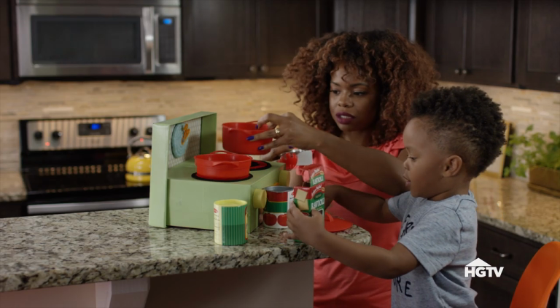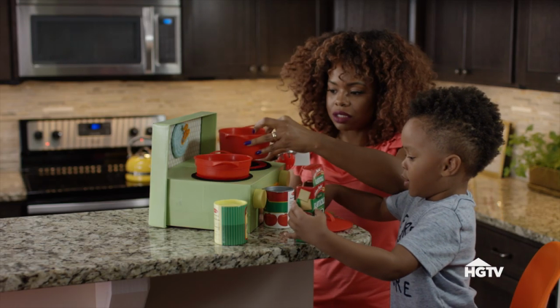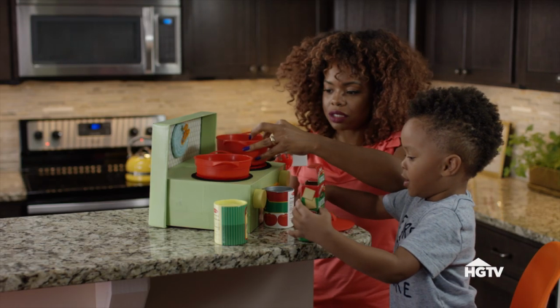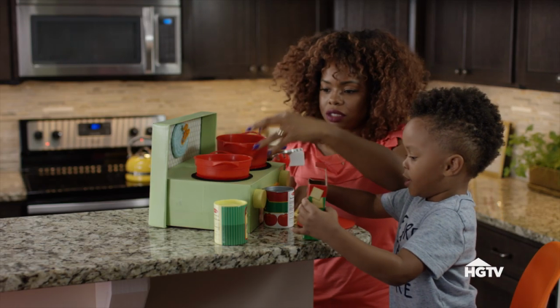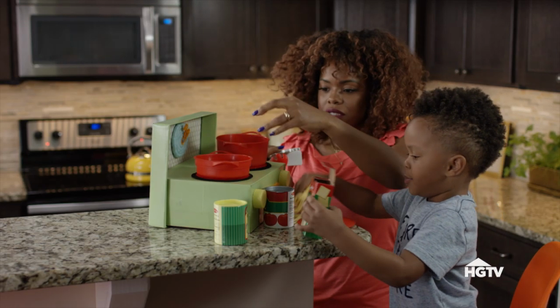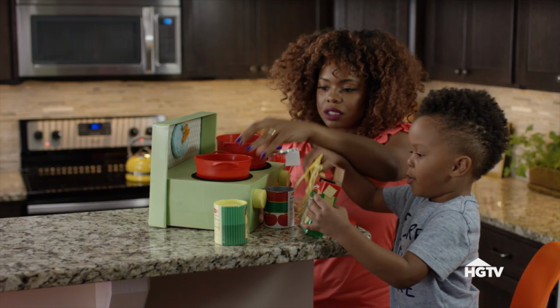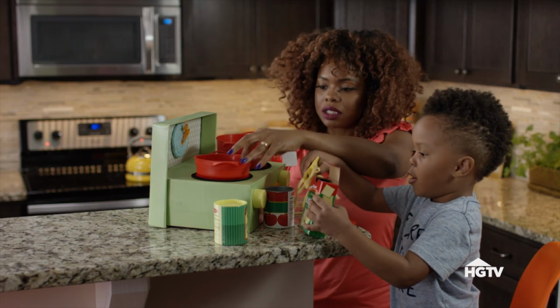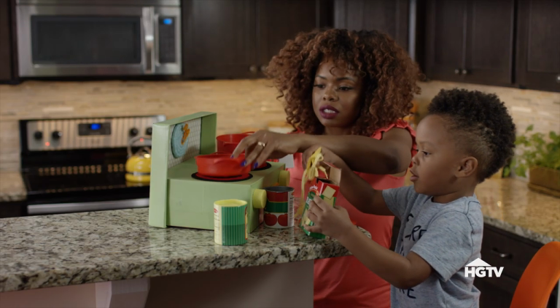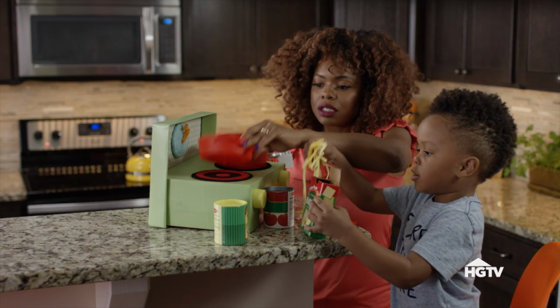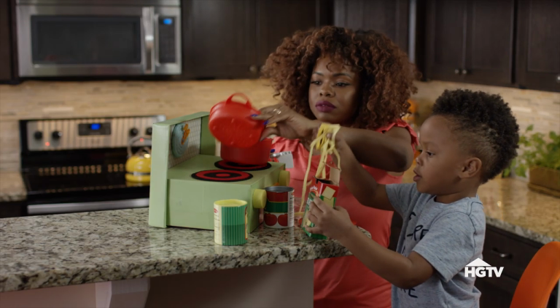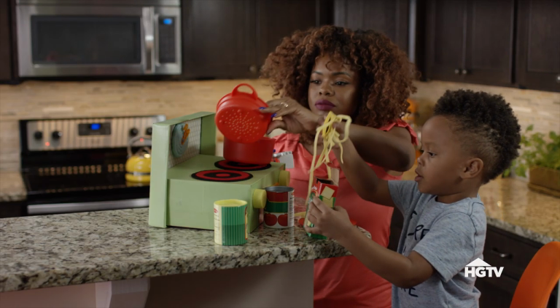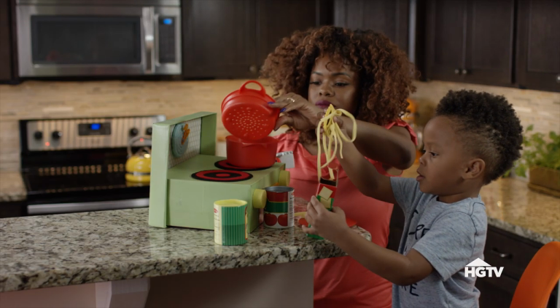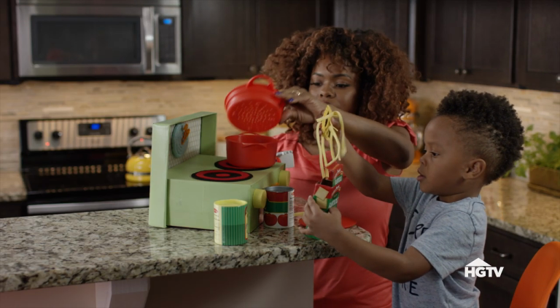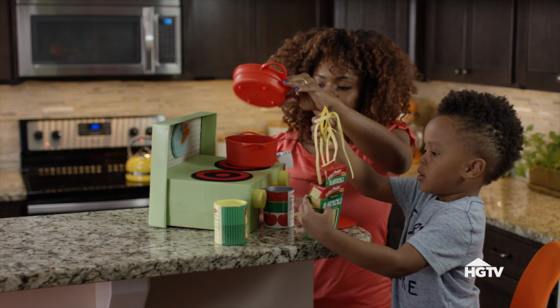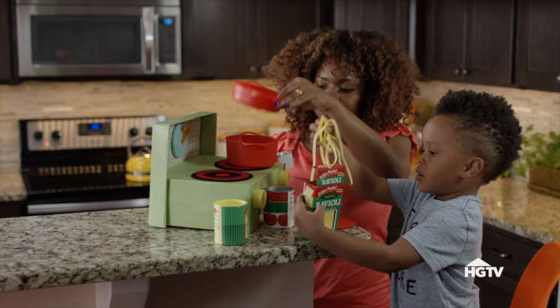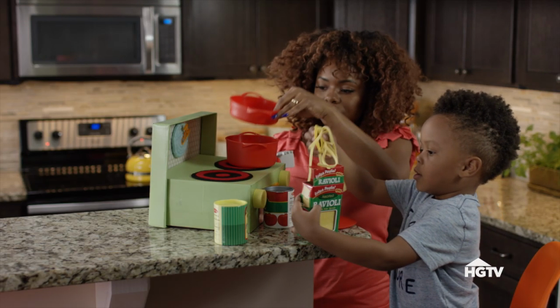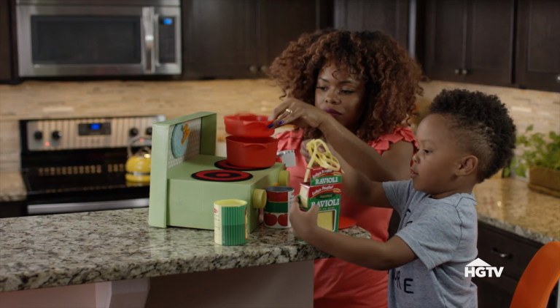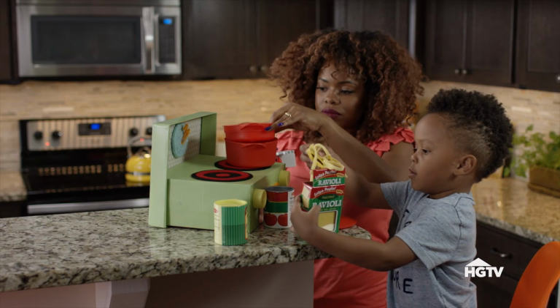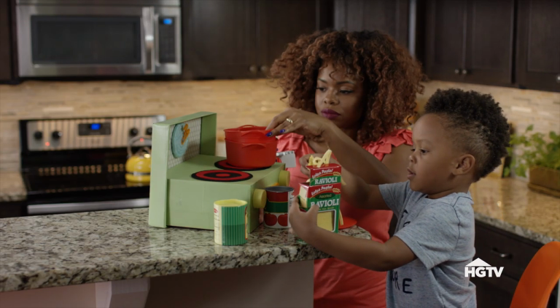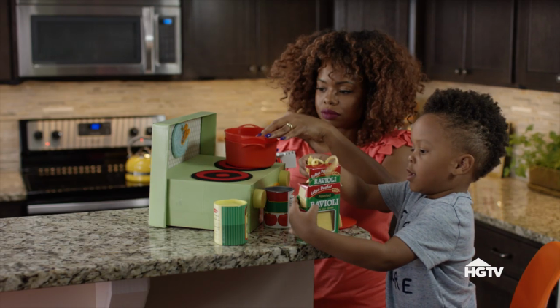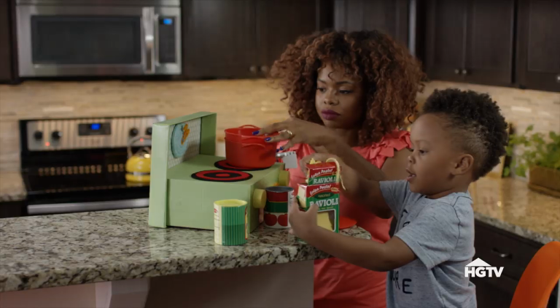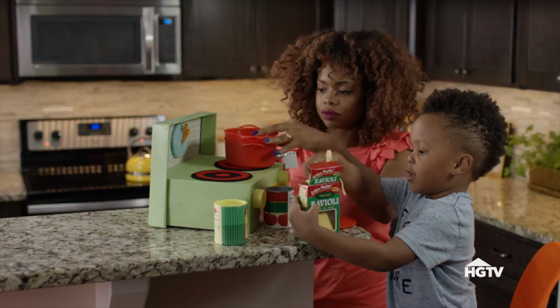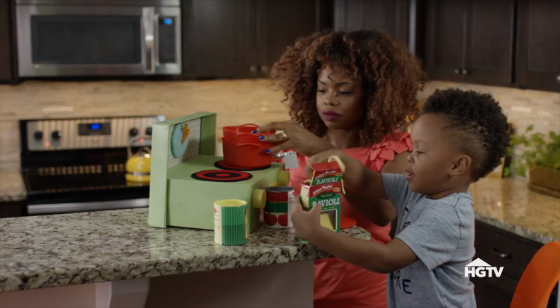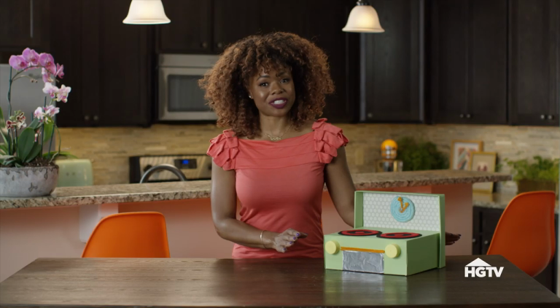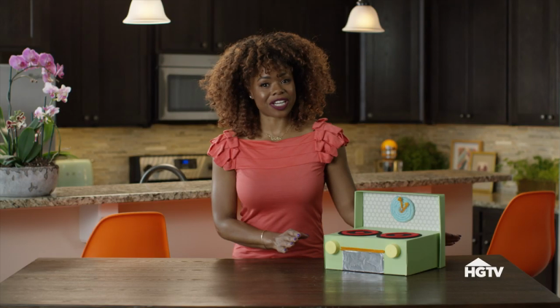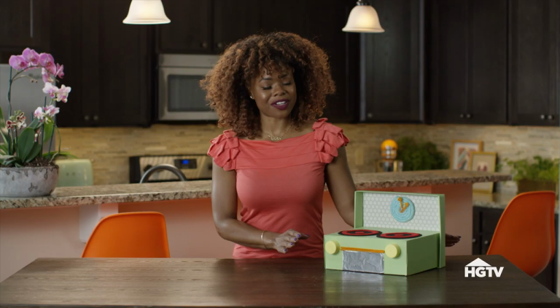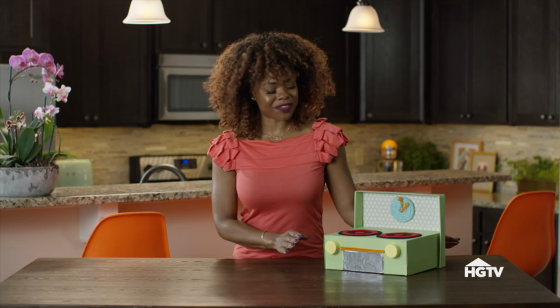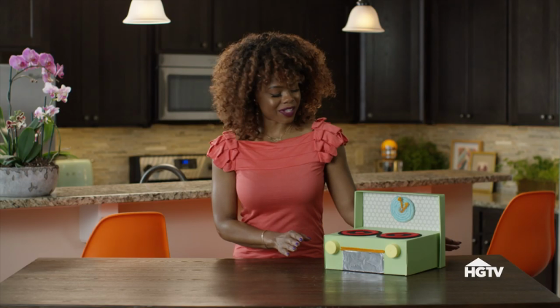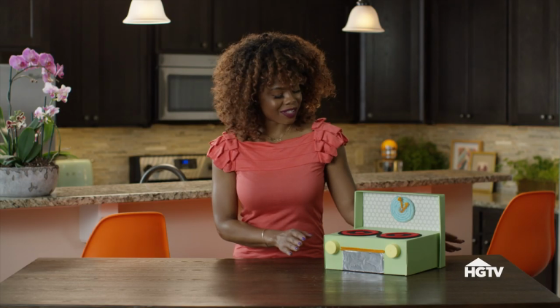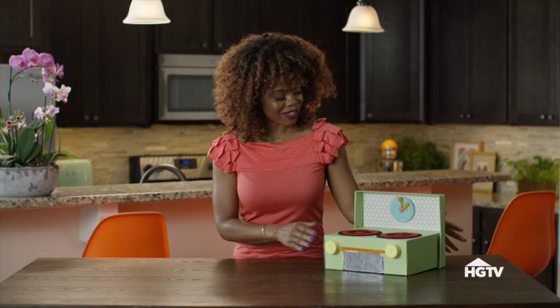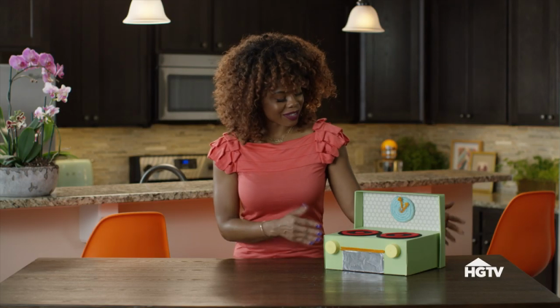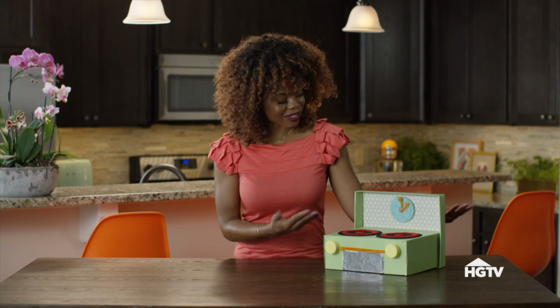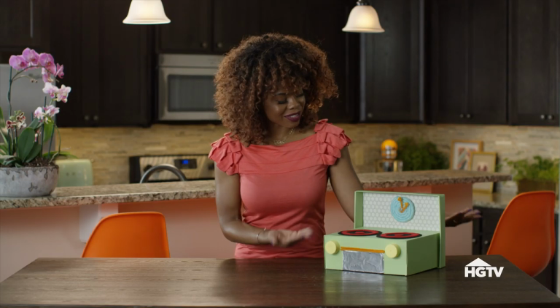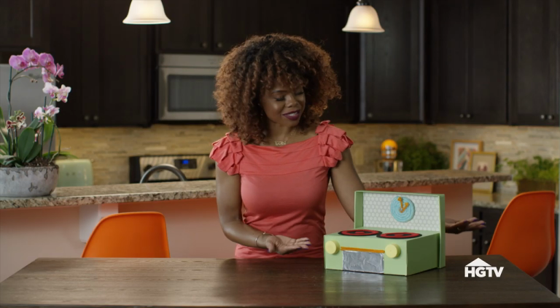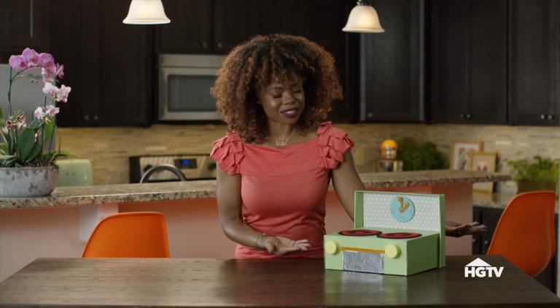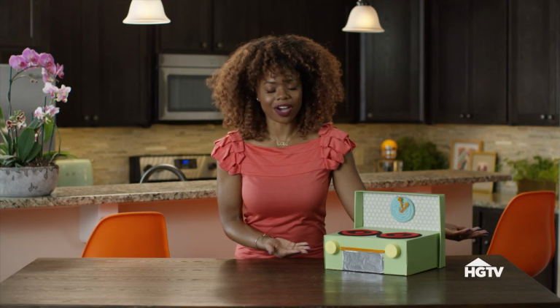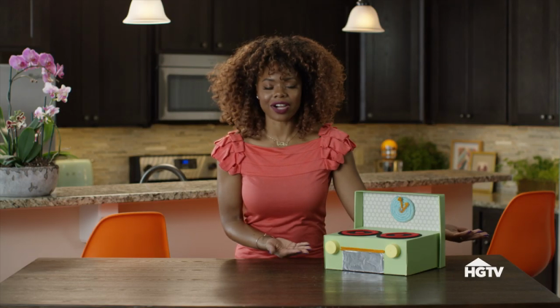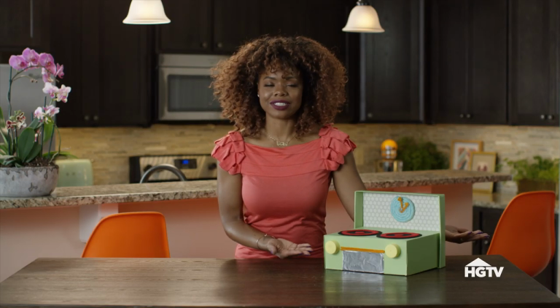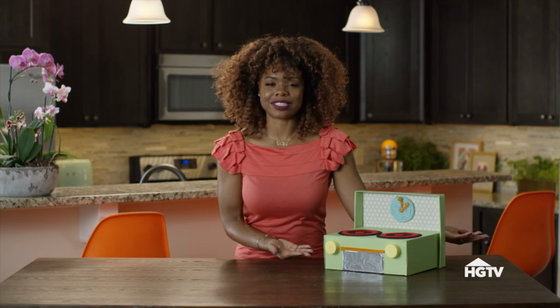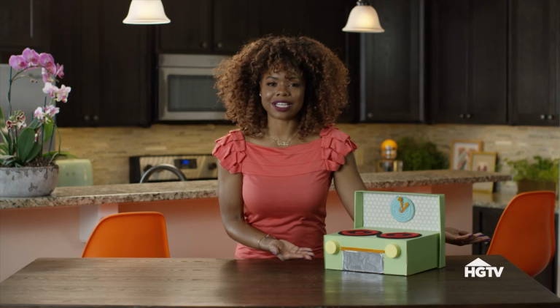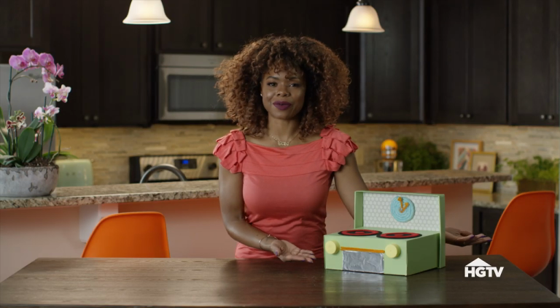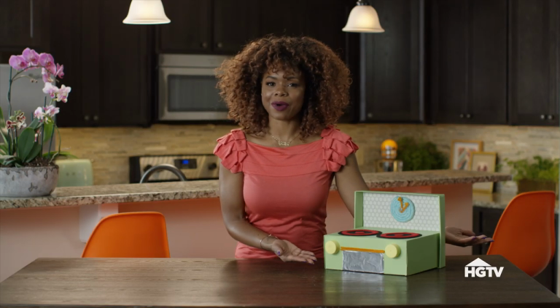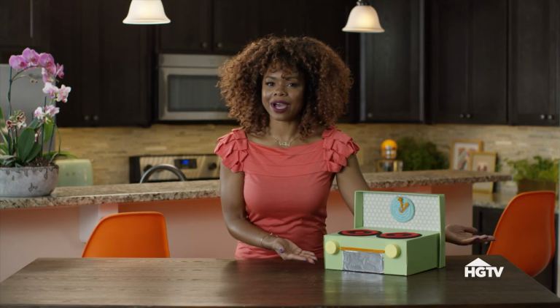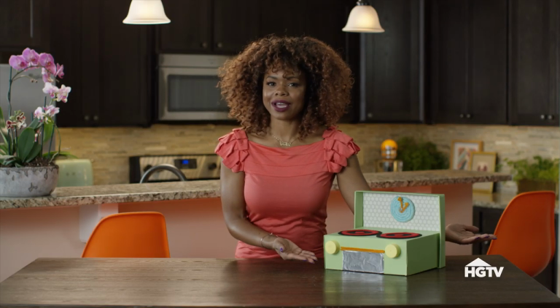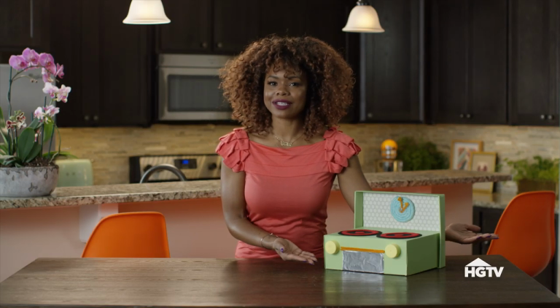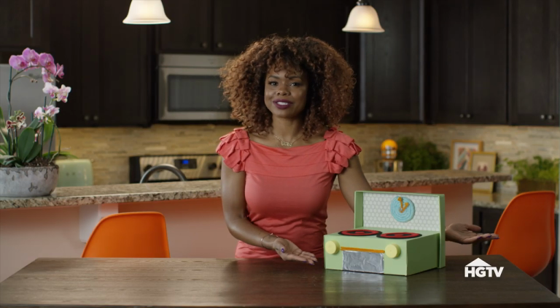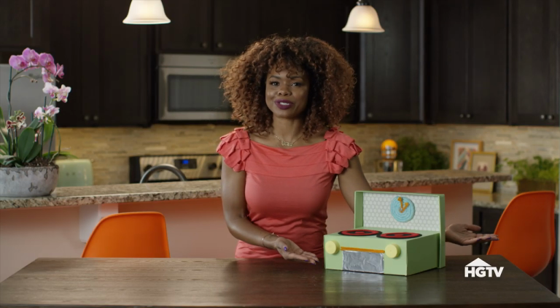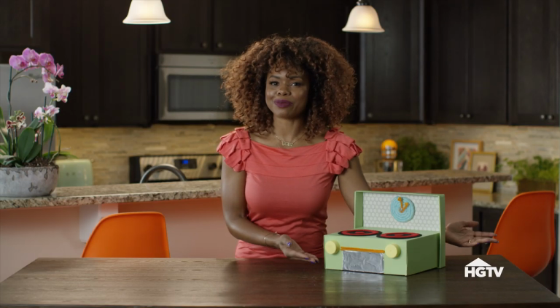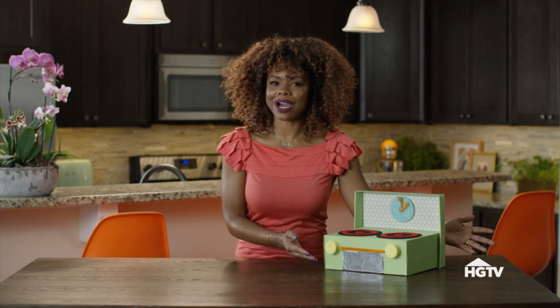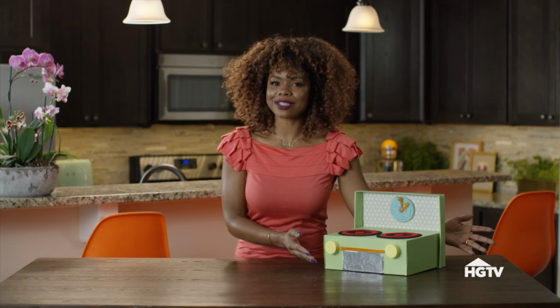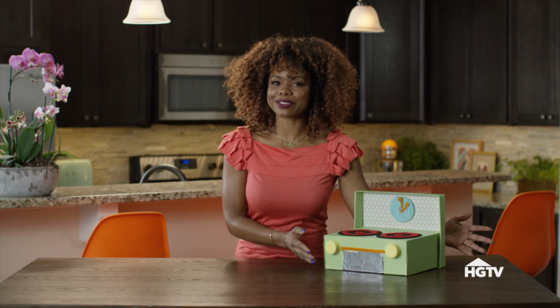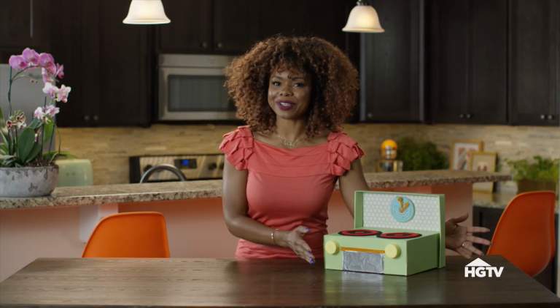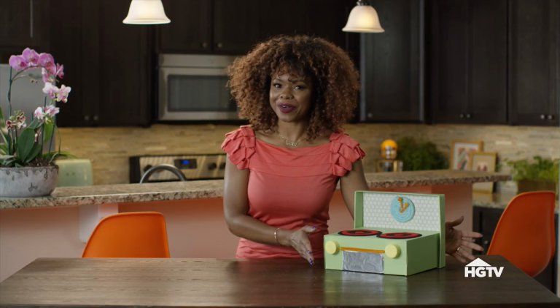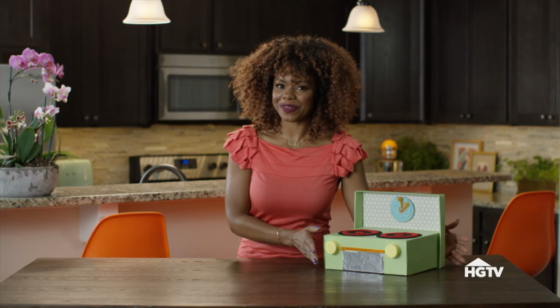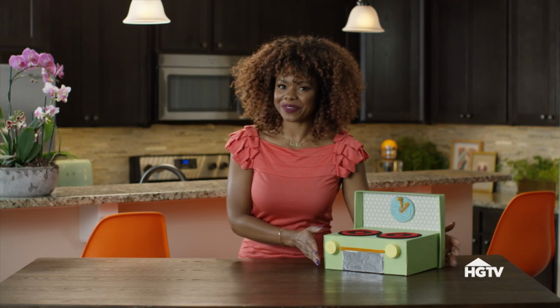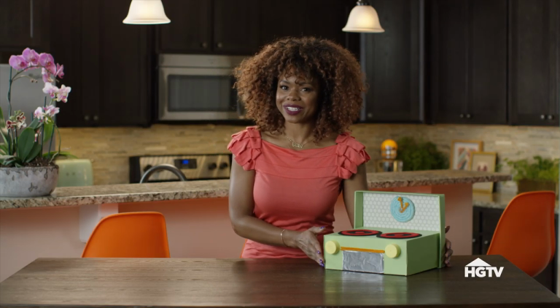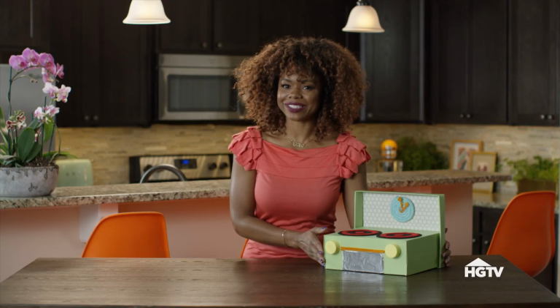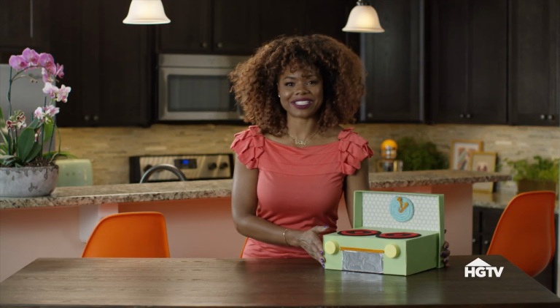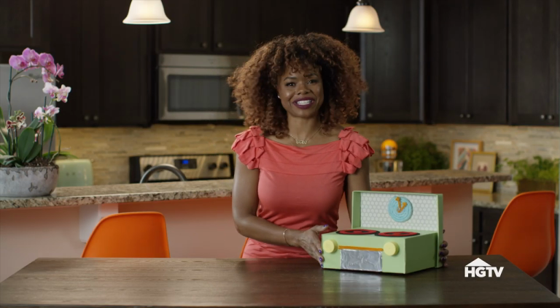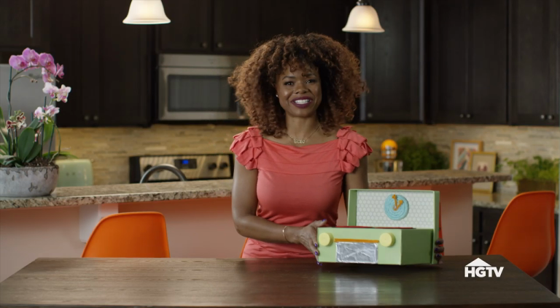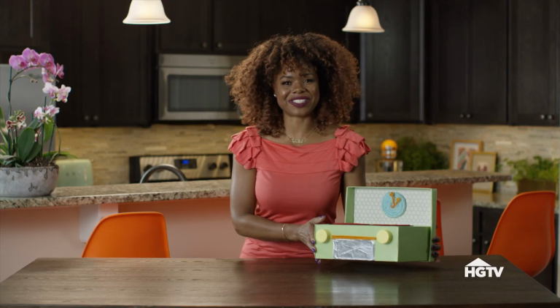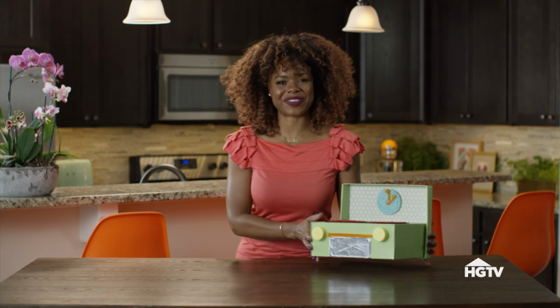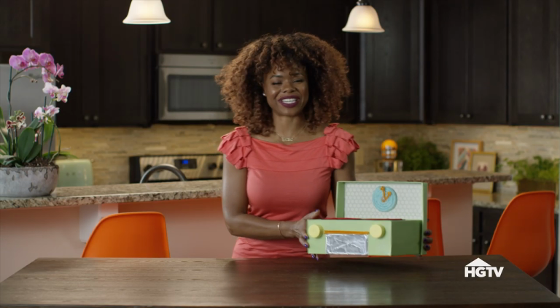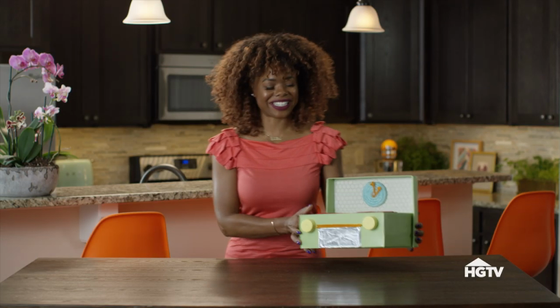This next project is ideal for your sous chef — this is our DIY shoebox stove. Let's get into it.